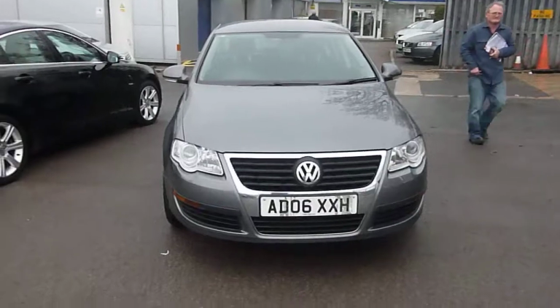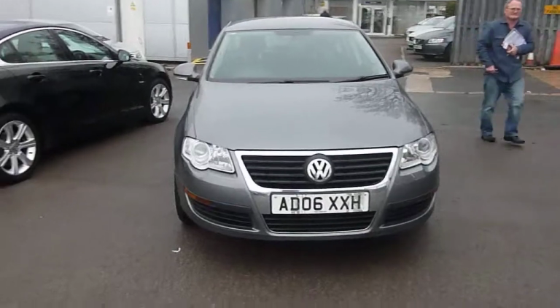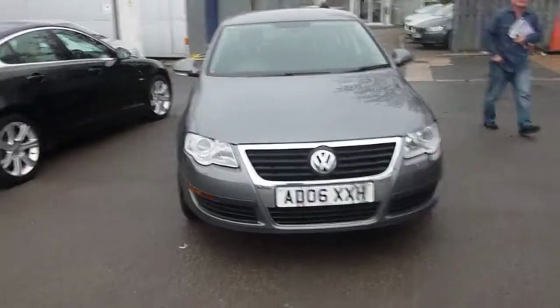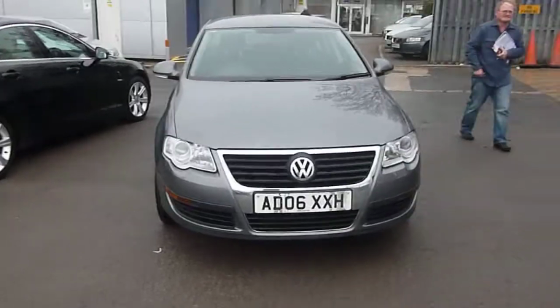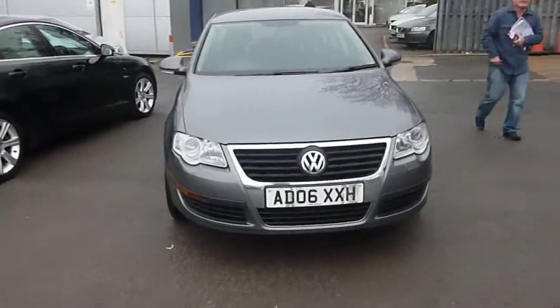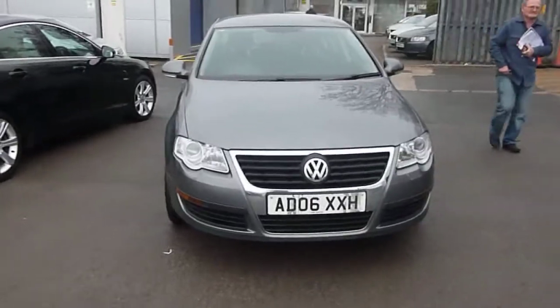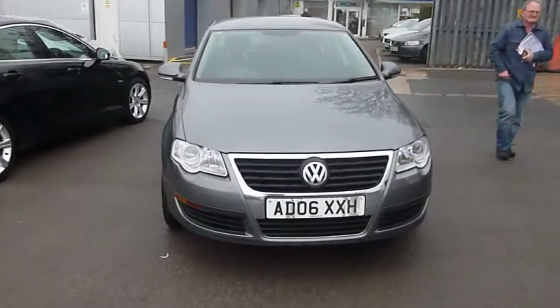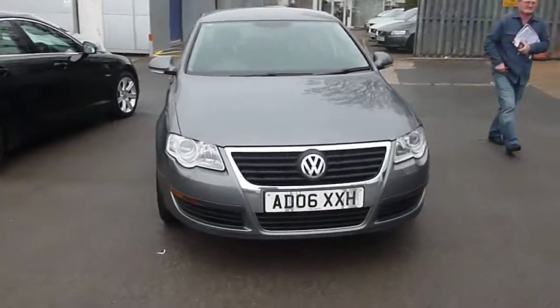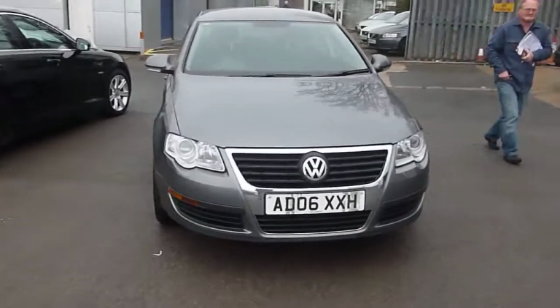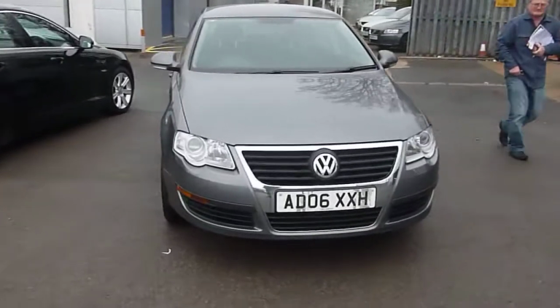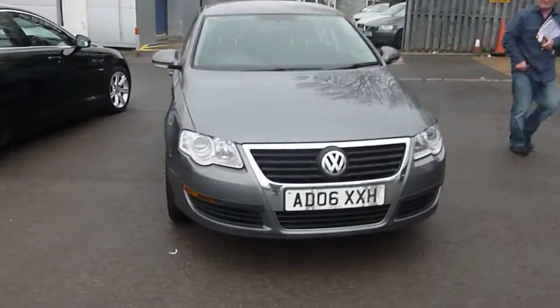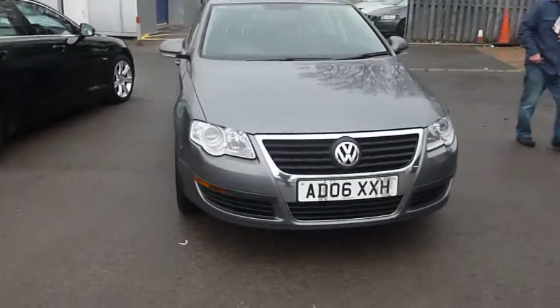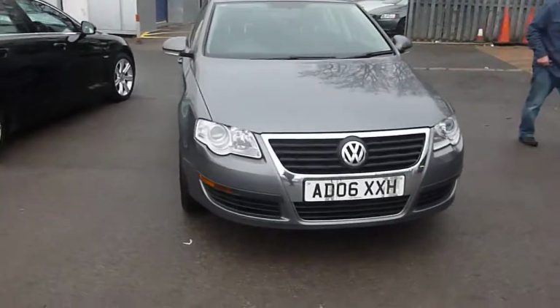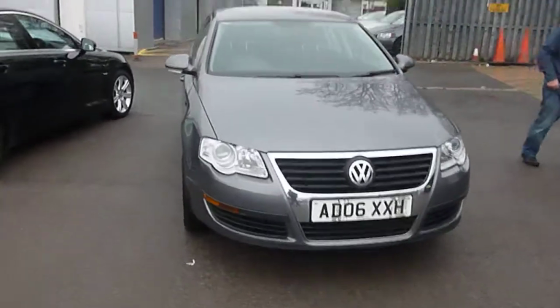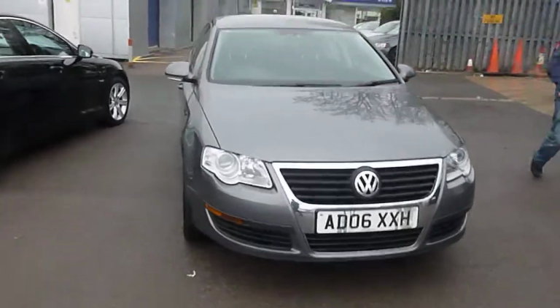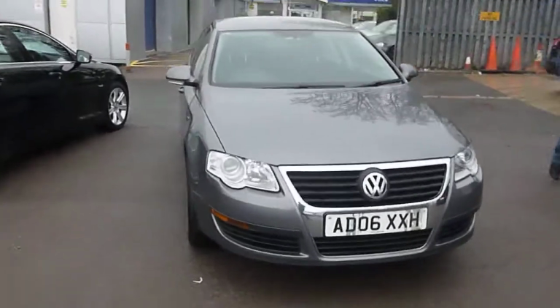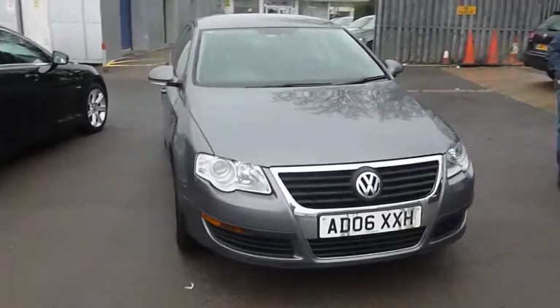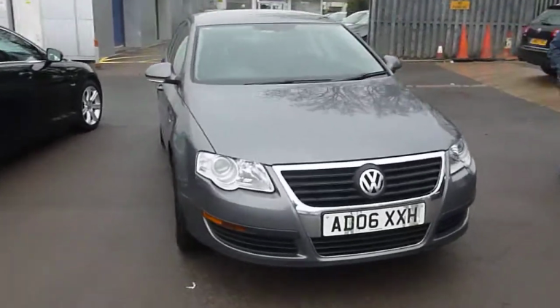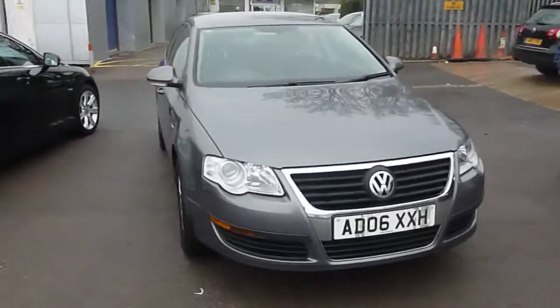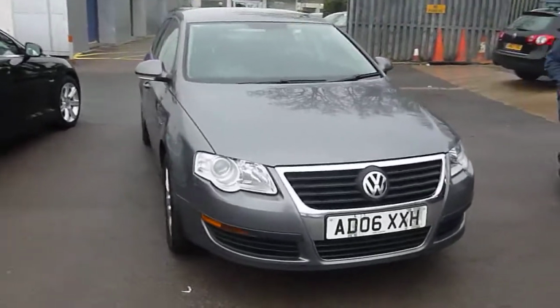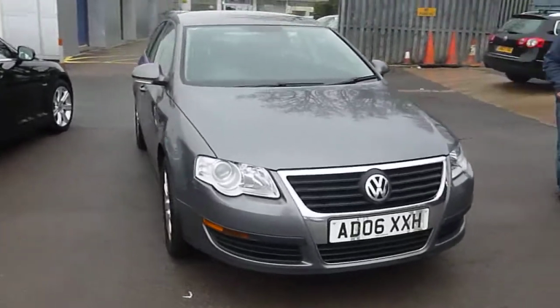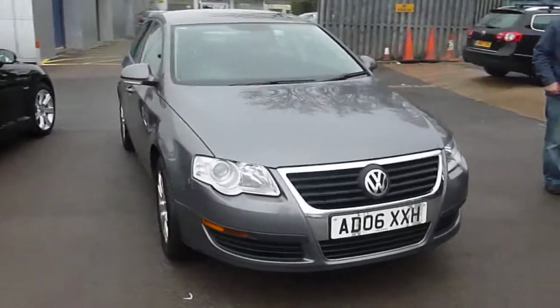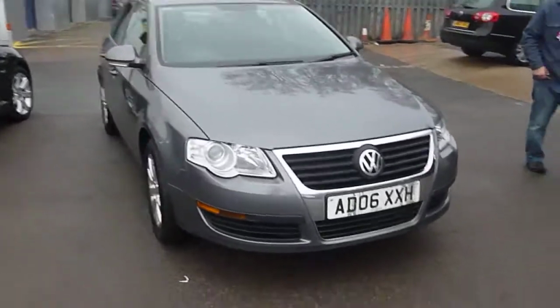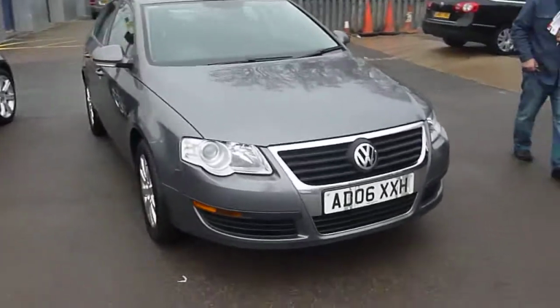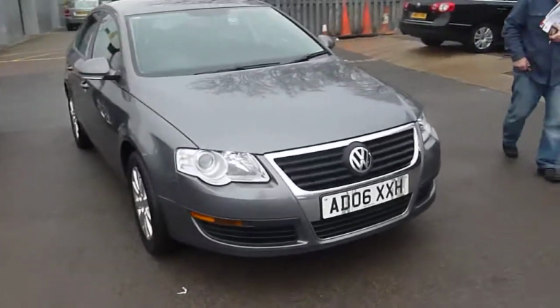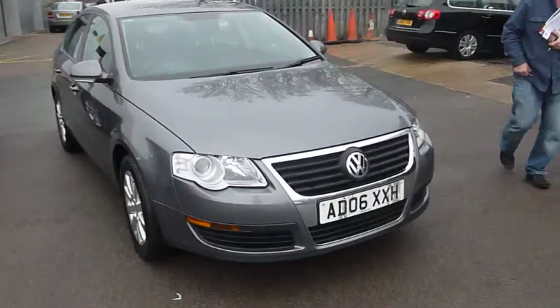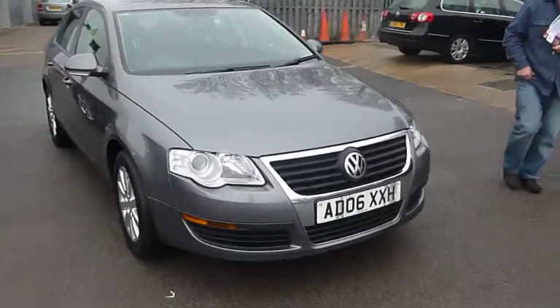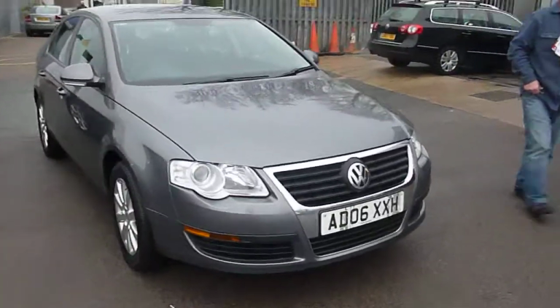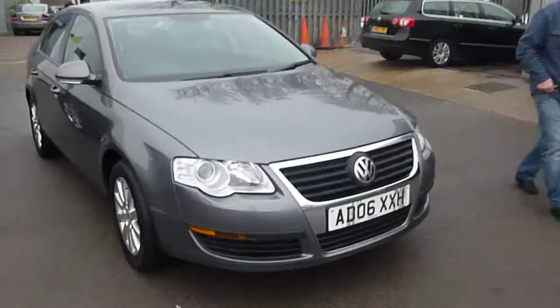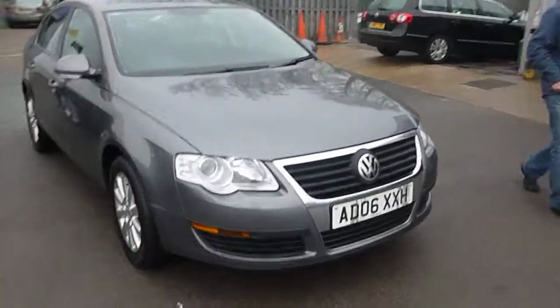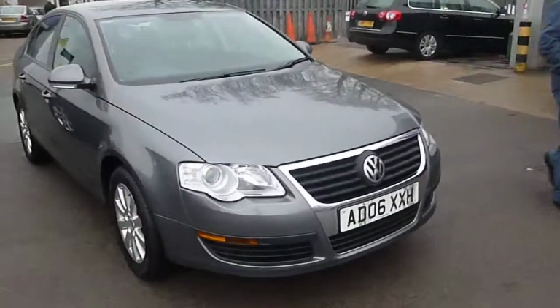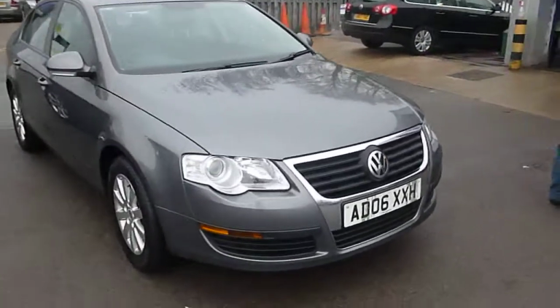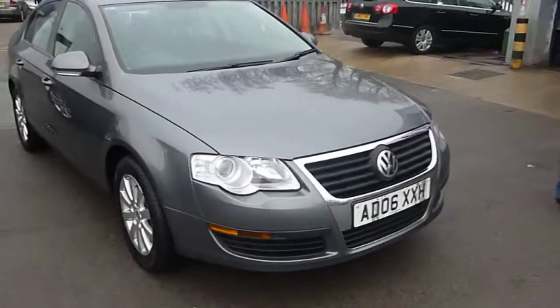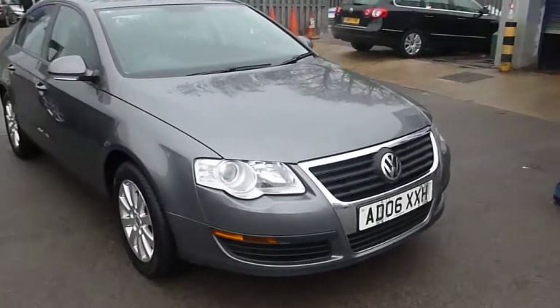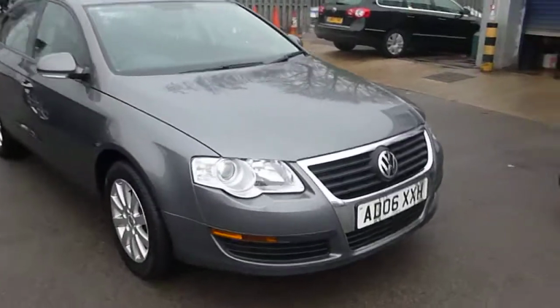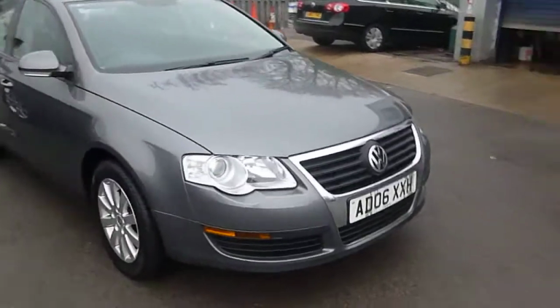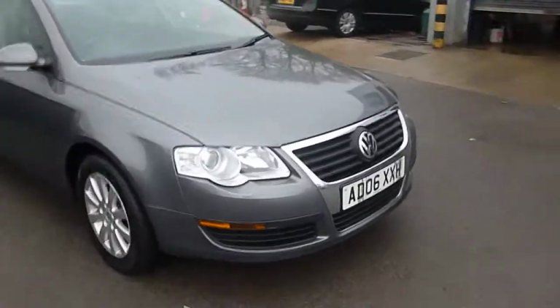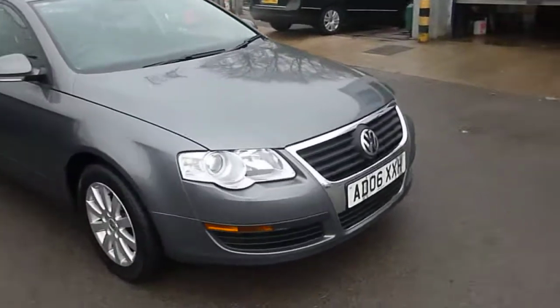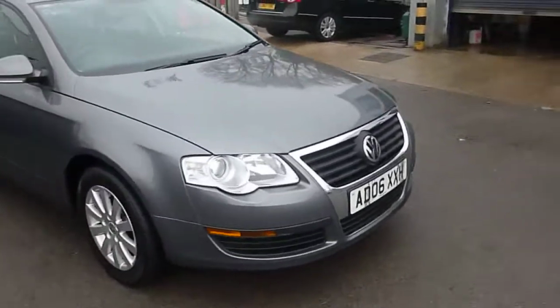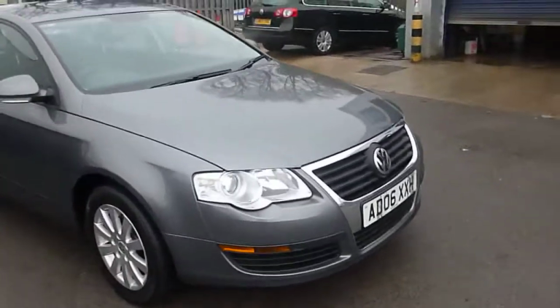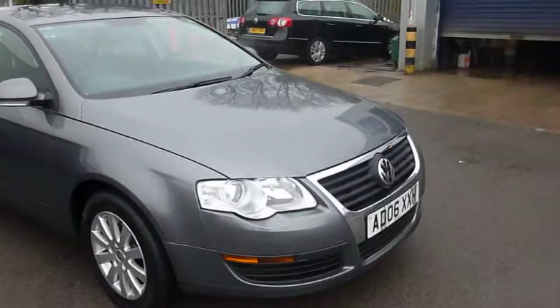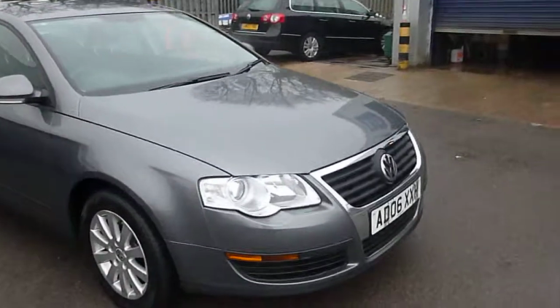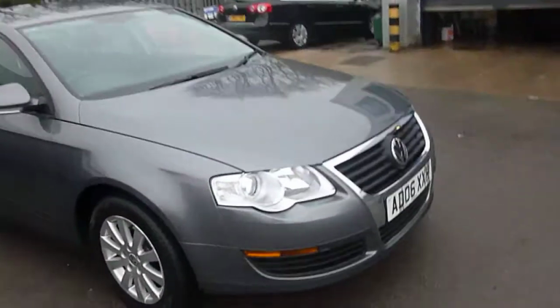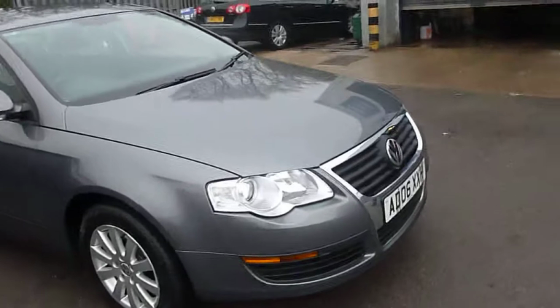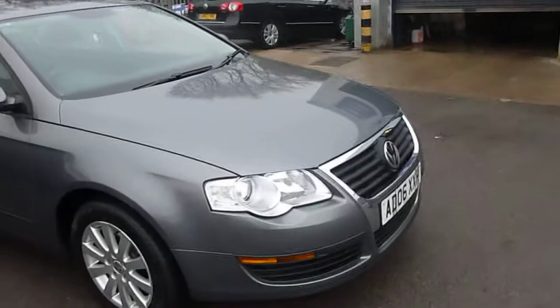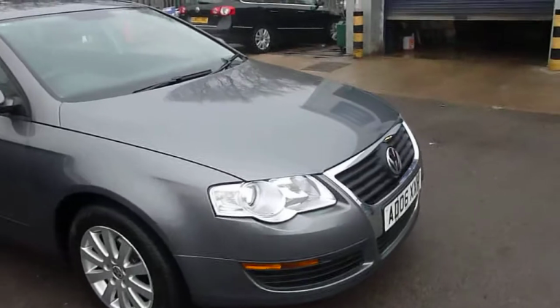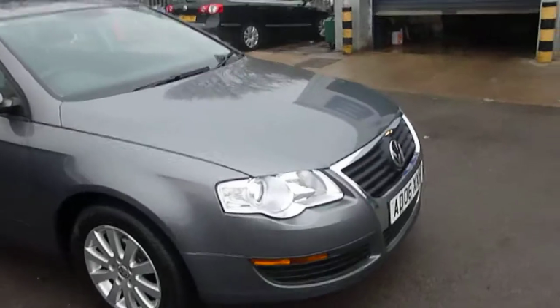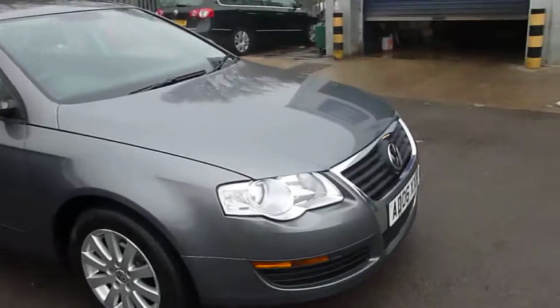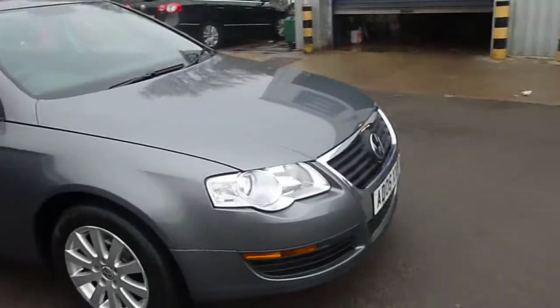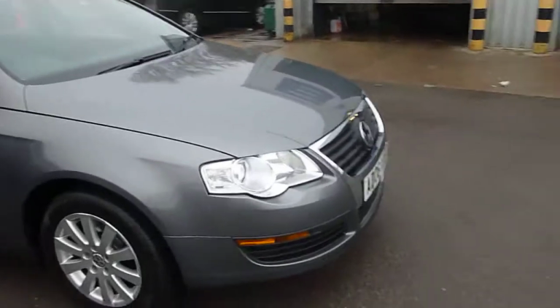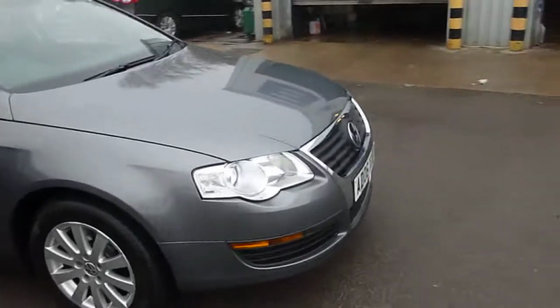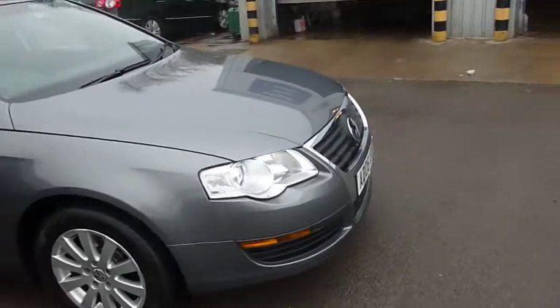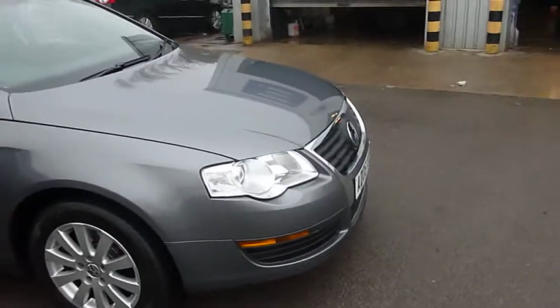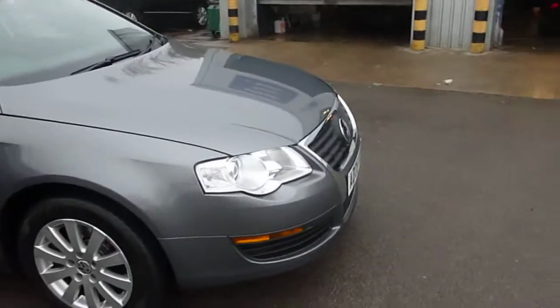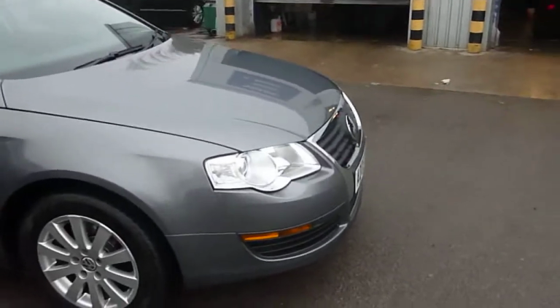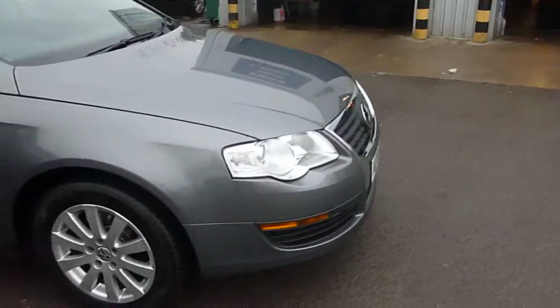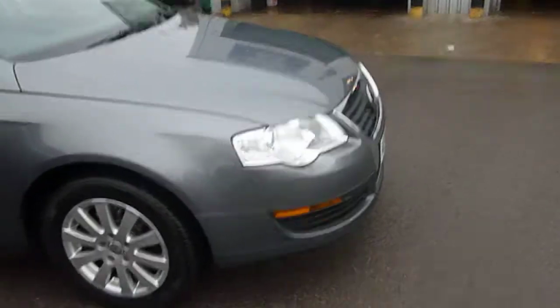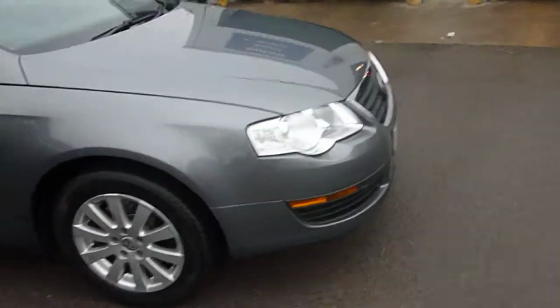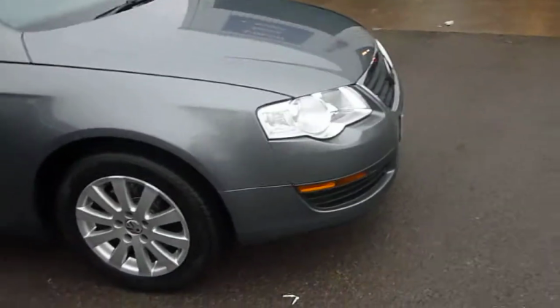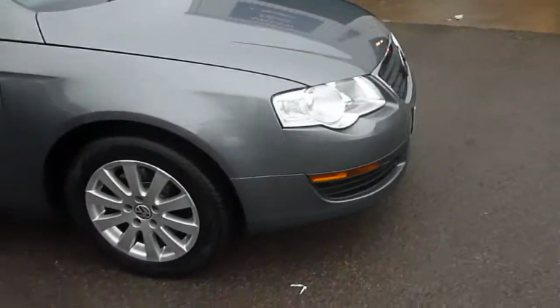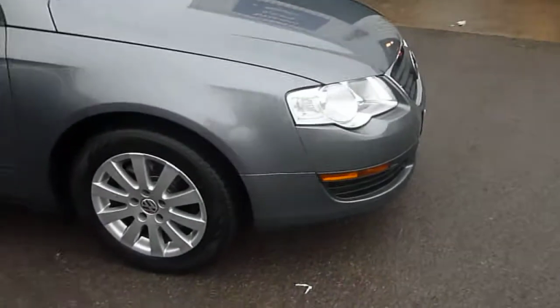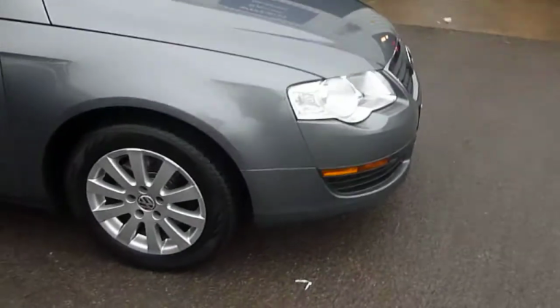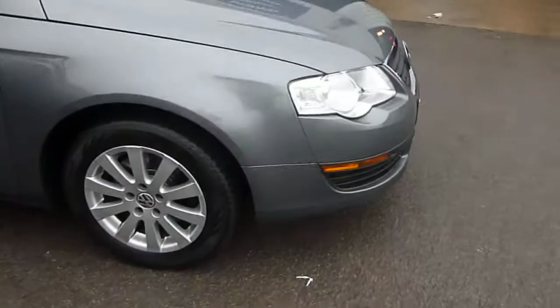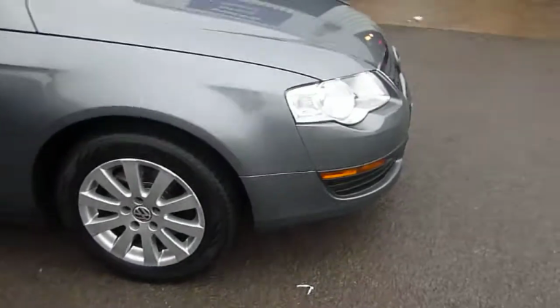Here we are with a Passat 2-litre diesel in metallic grey. We'll start at the offside front.